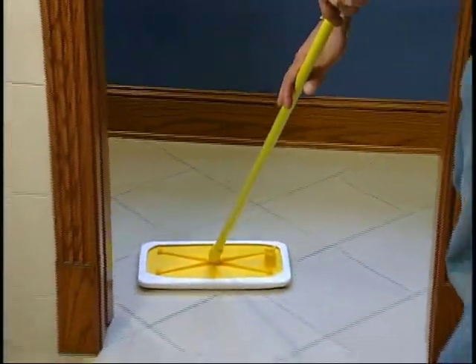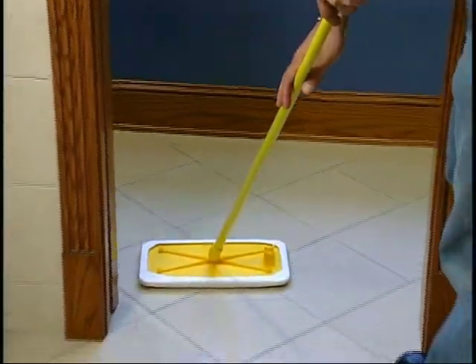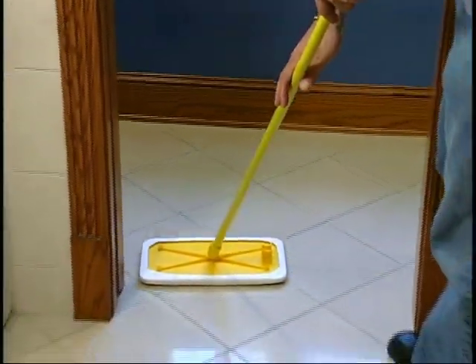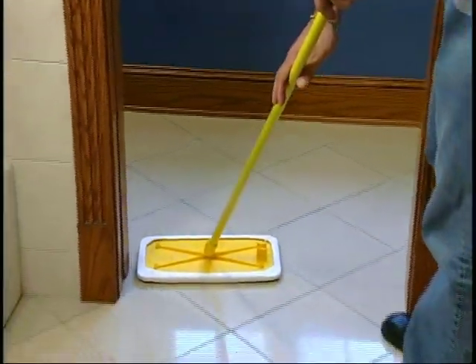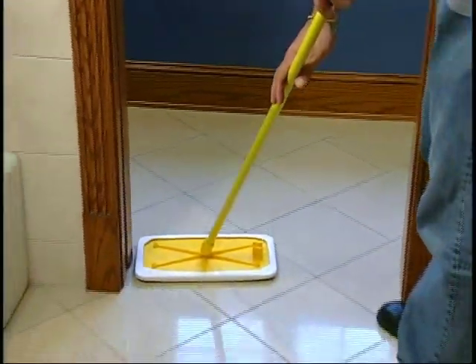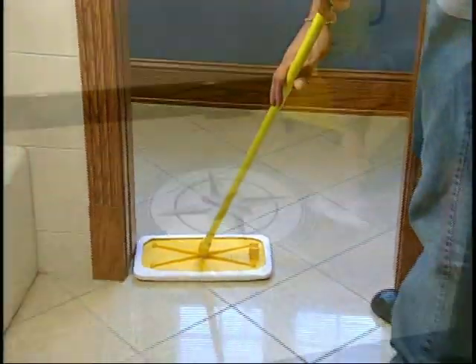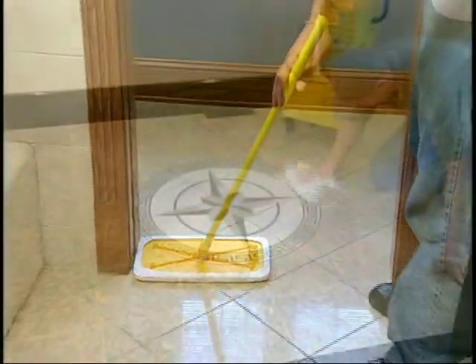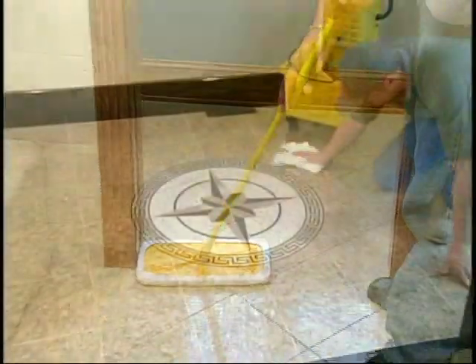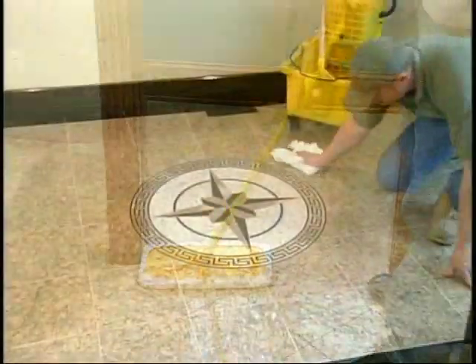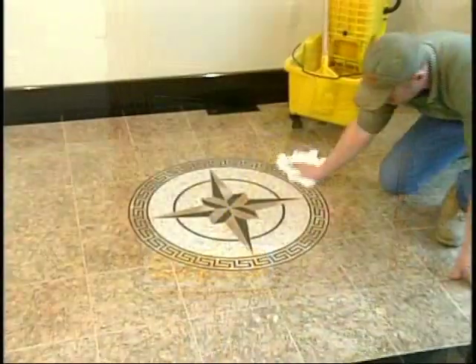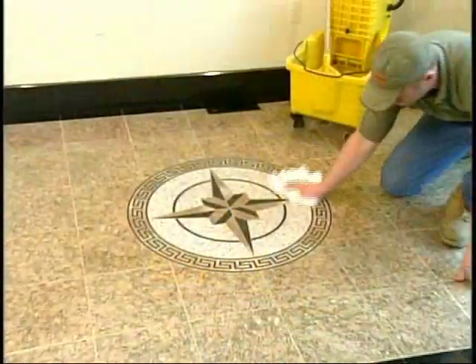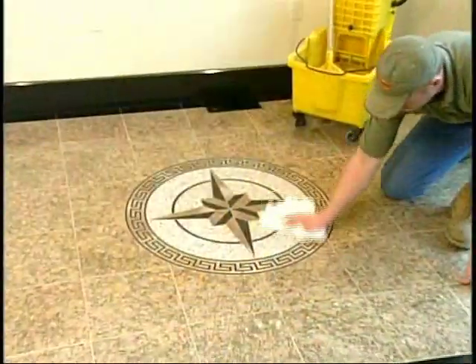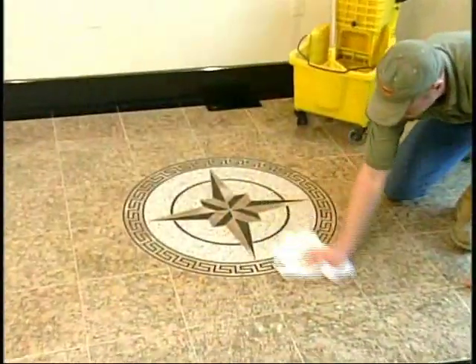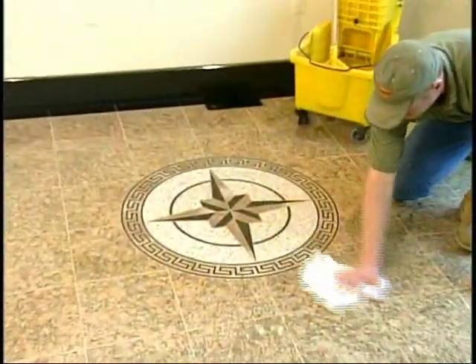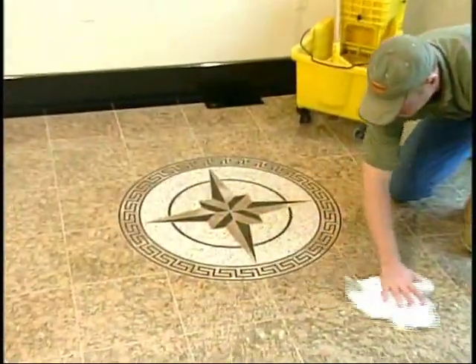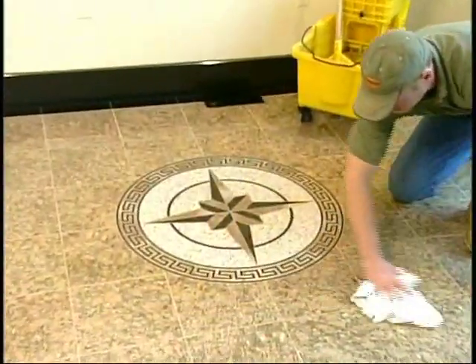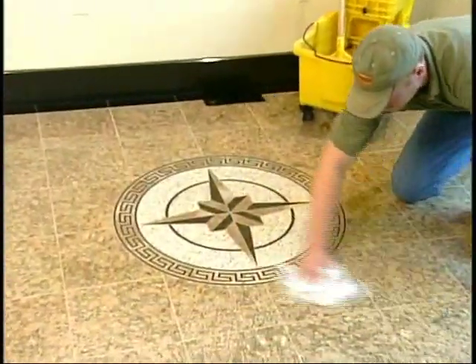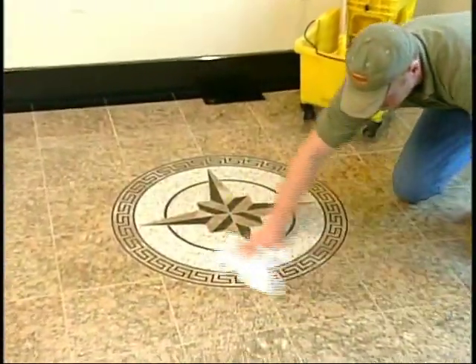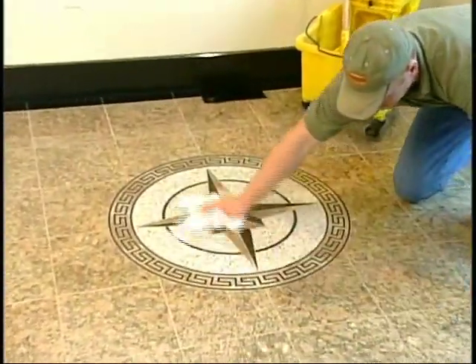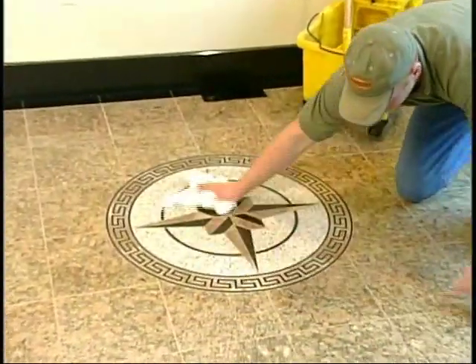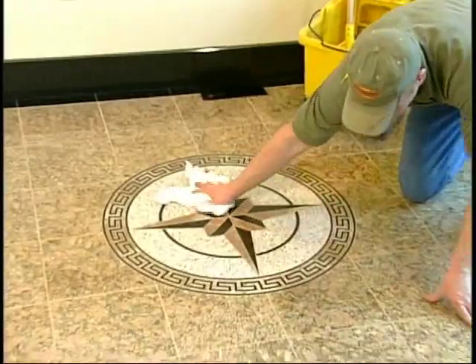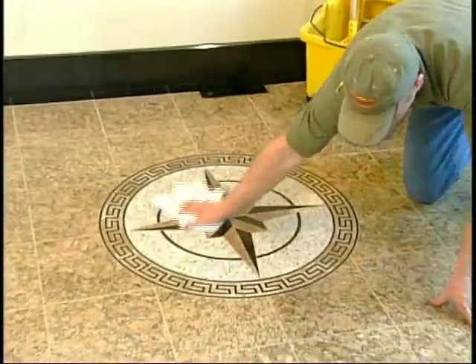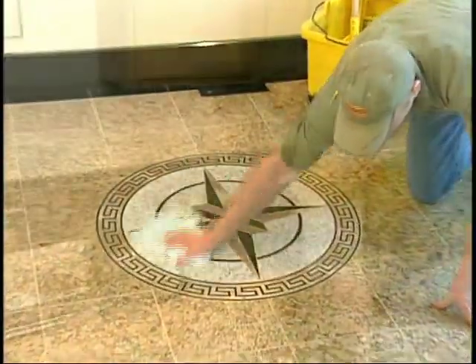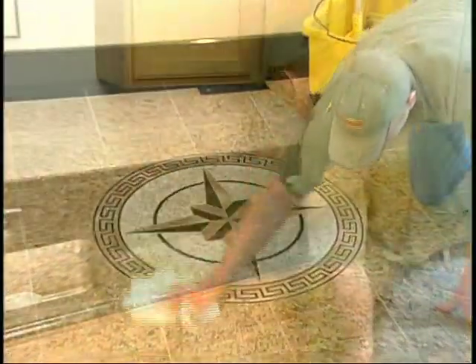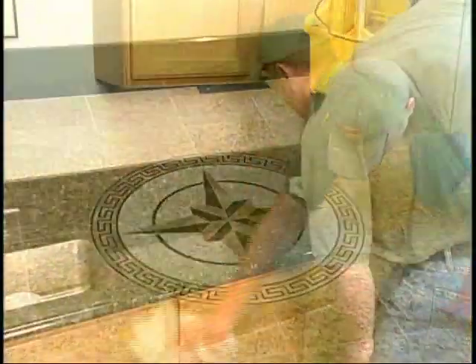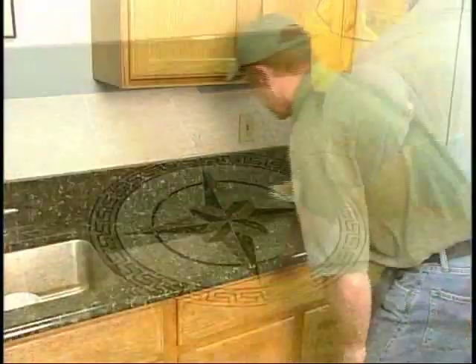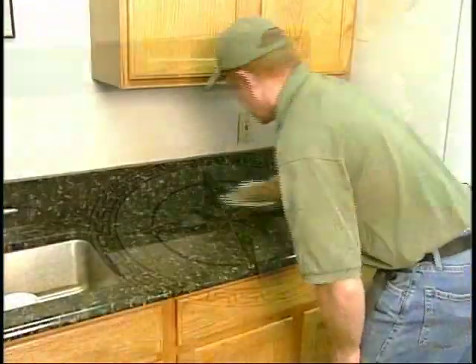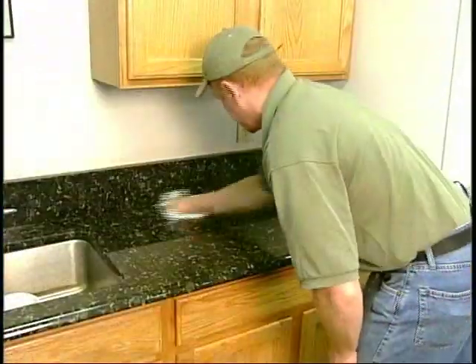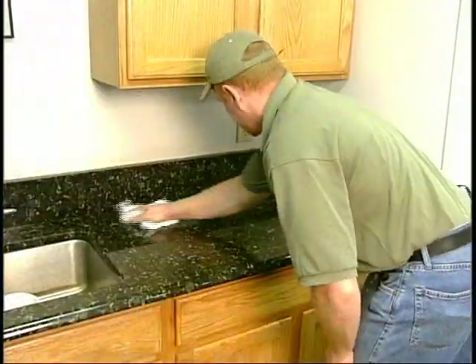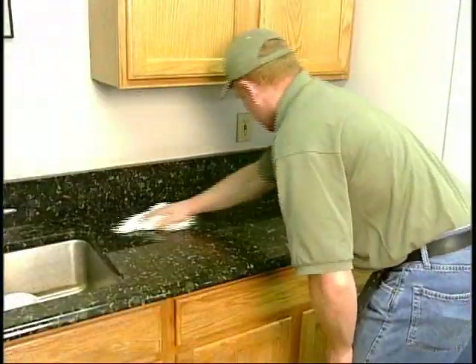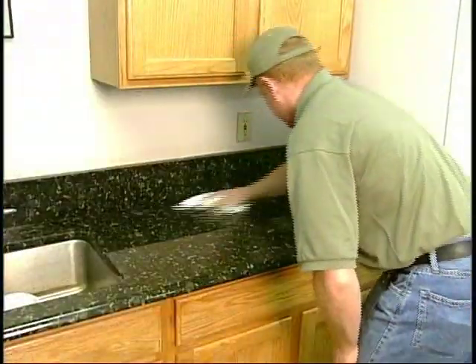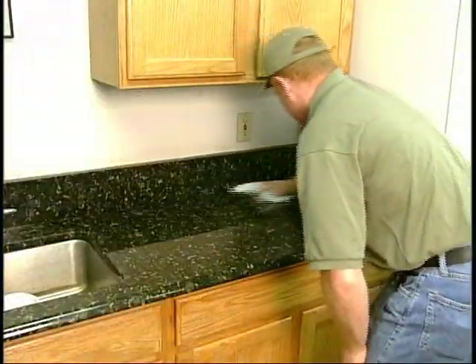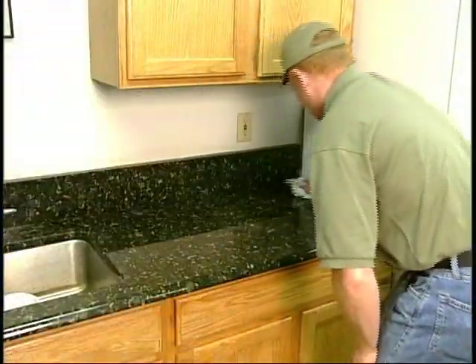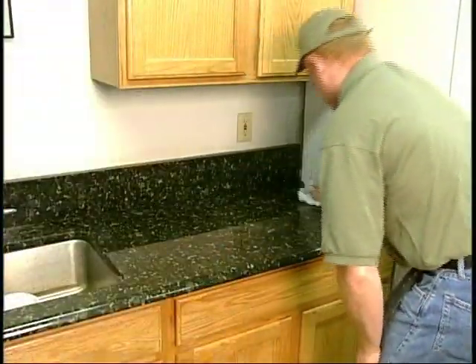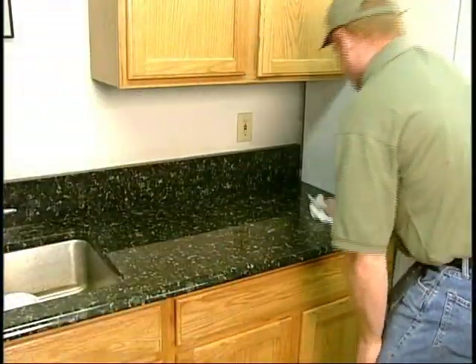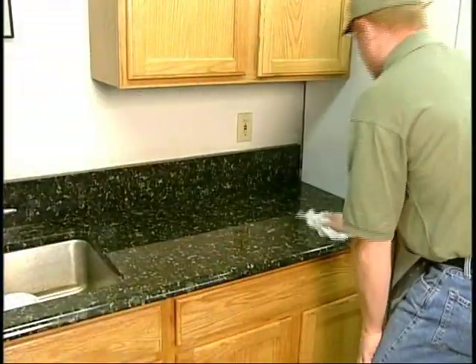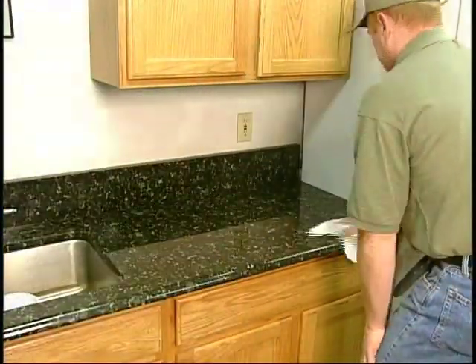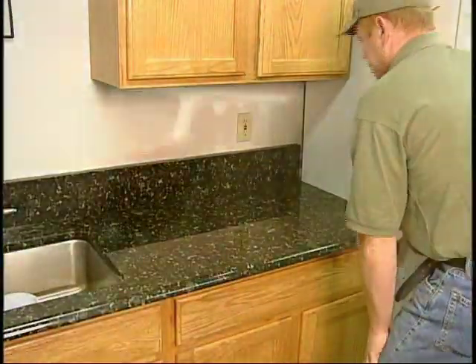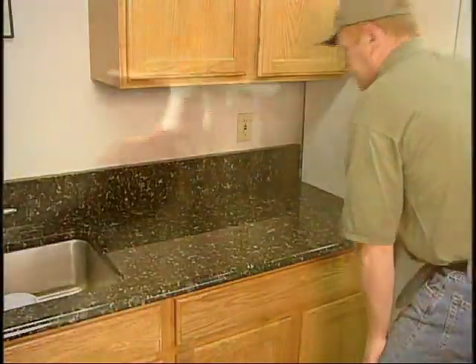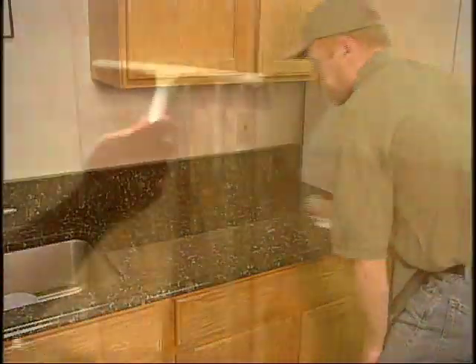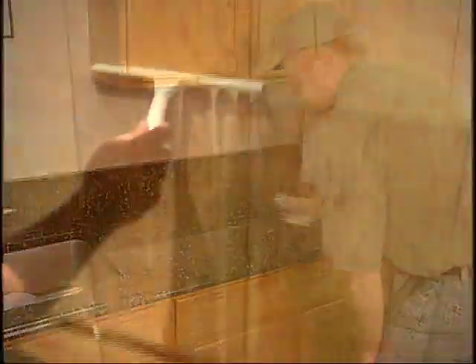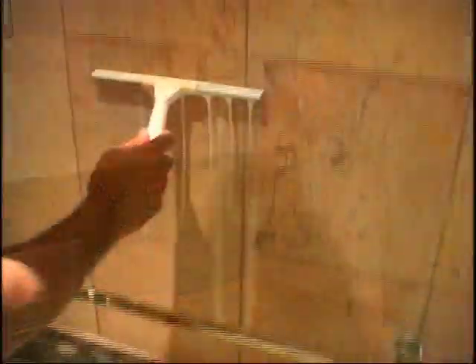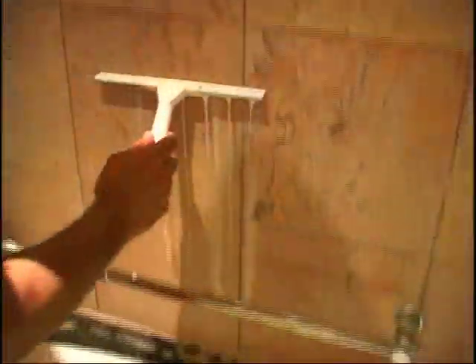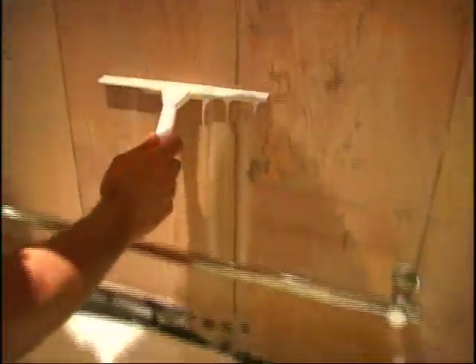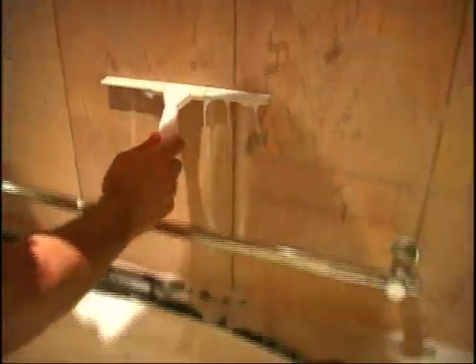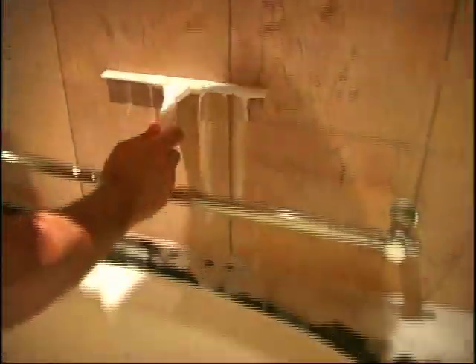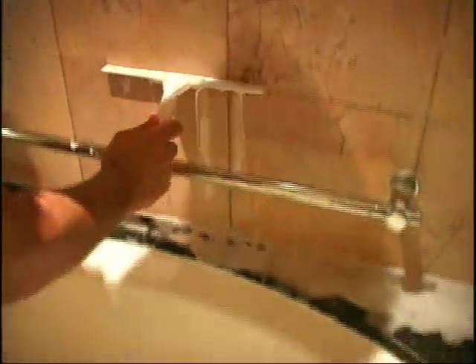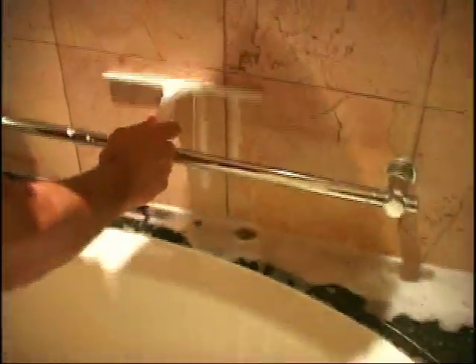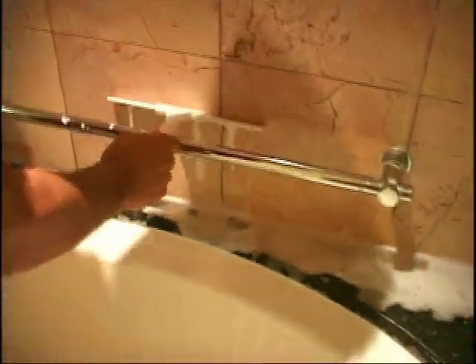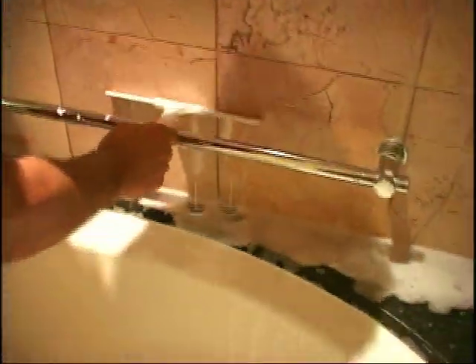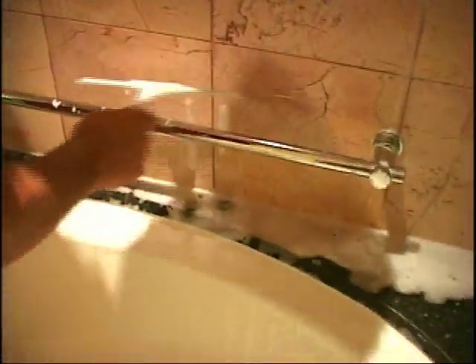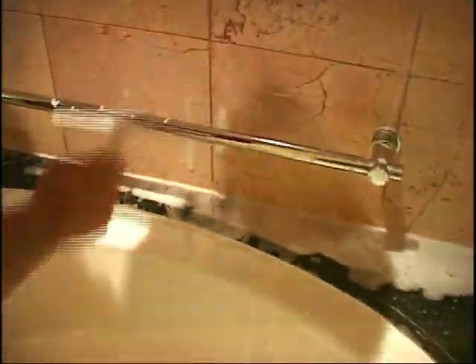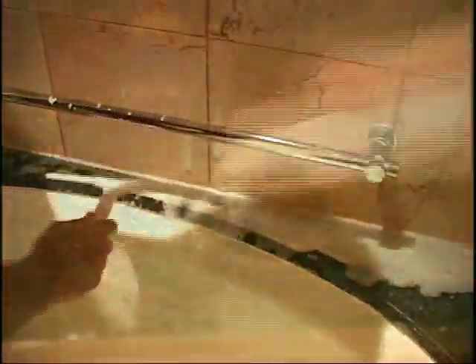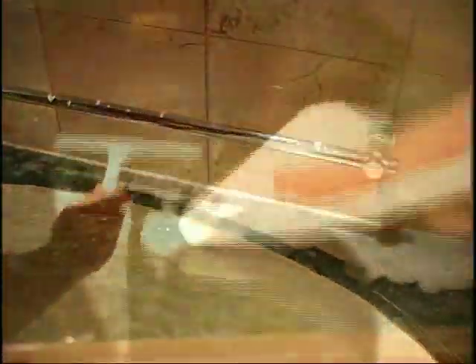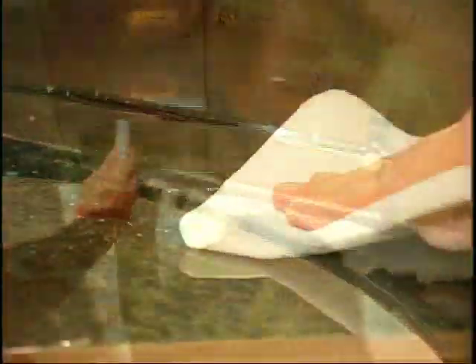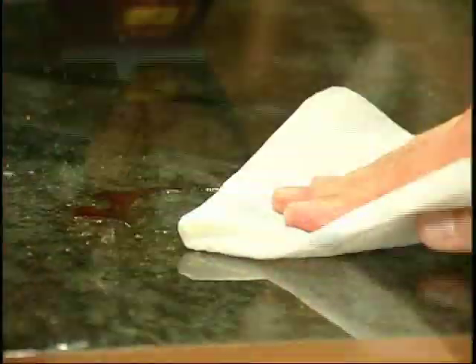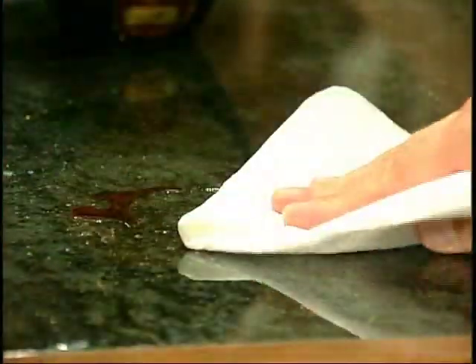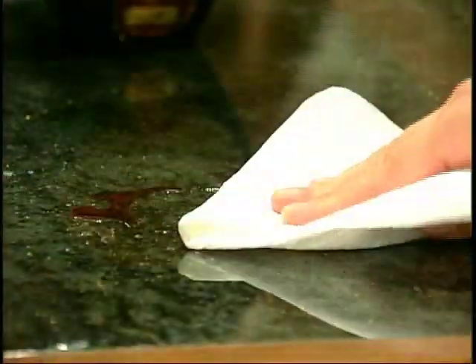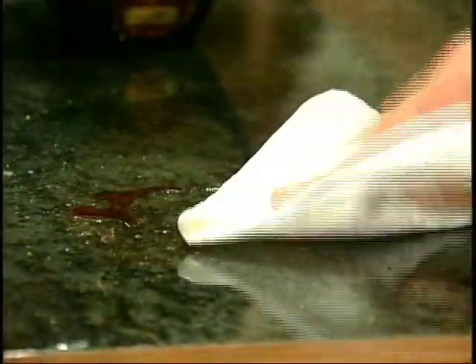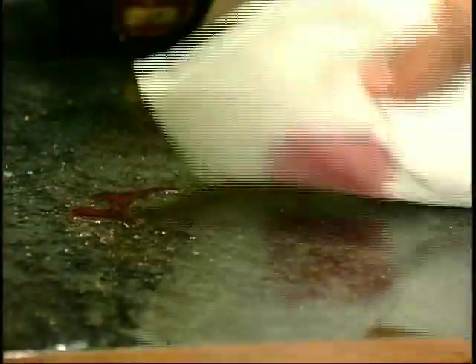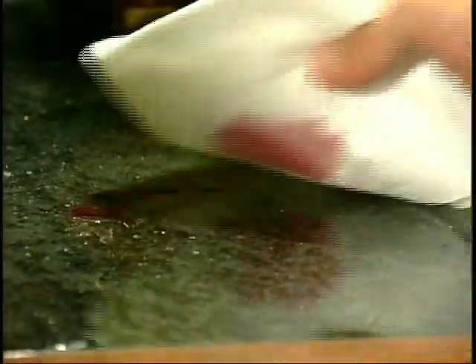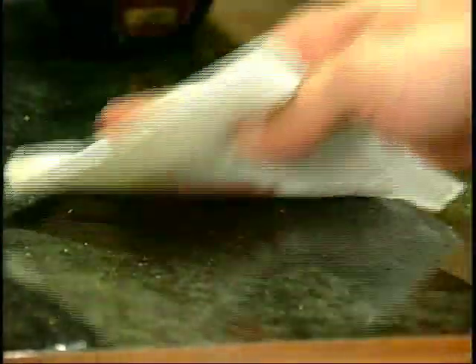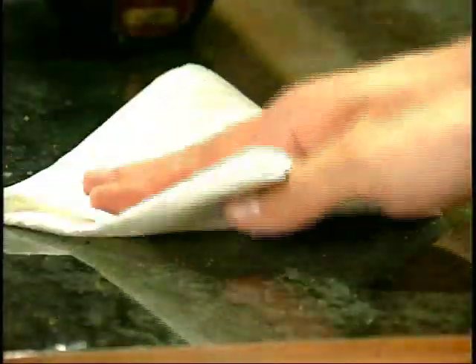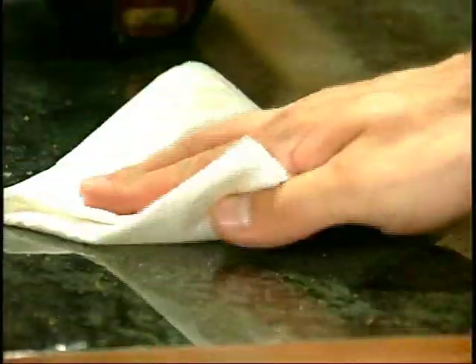Follow the simple instructions in this video and you'll receive a lifetime of pleasure from your natural stone.